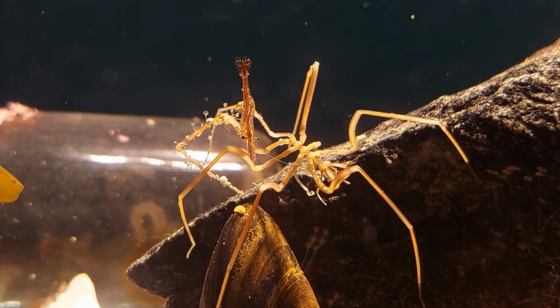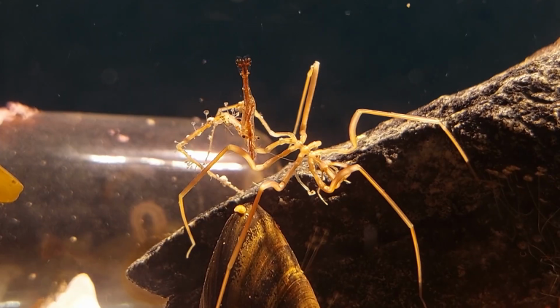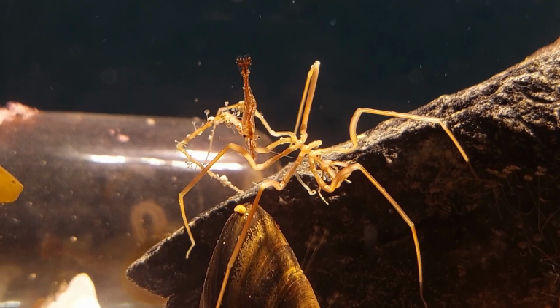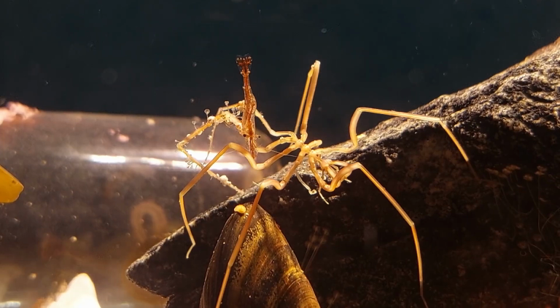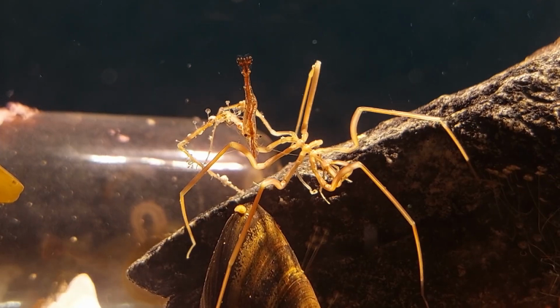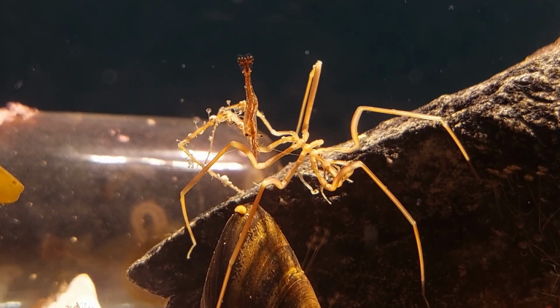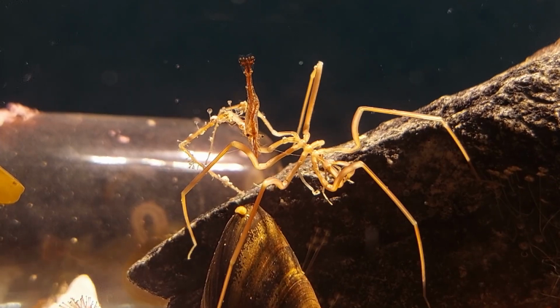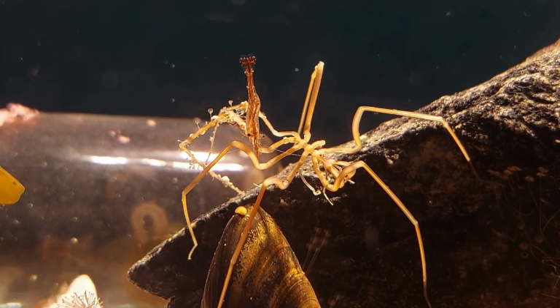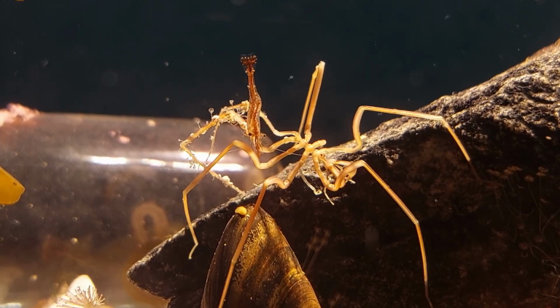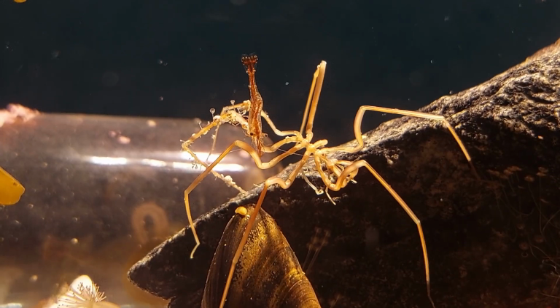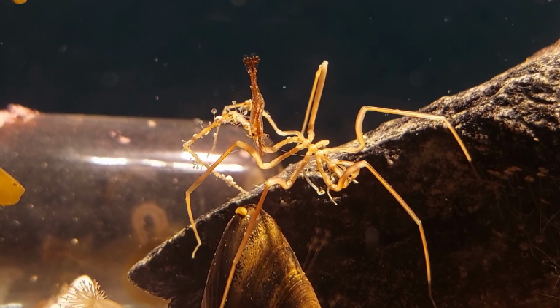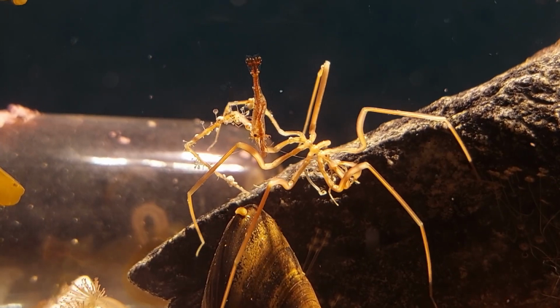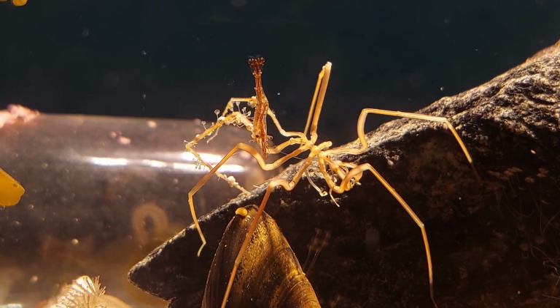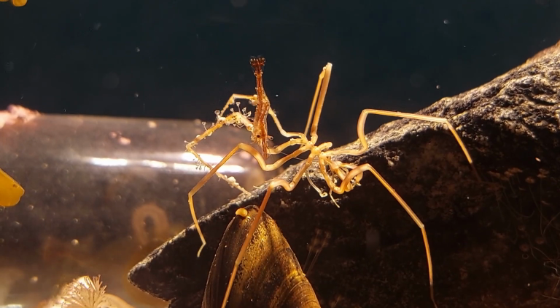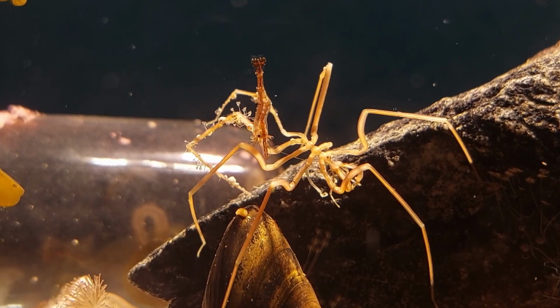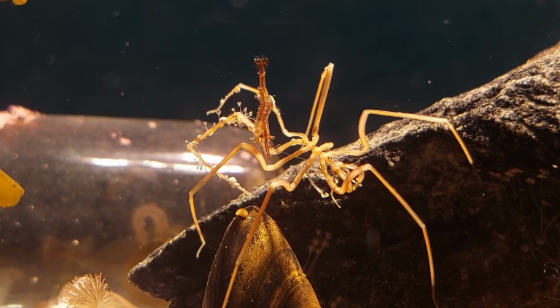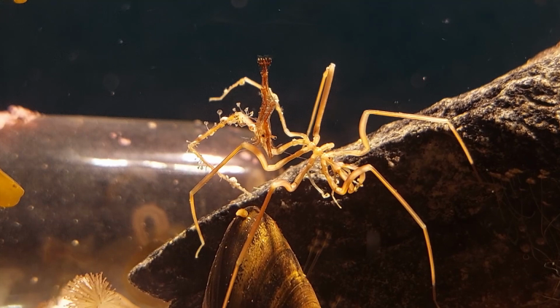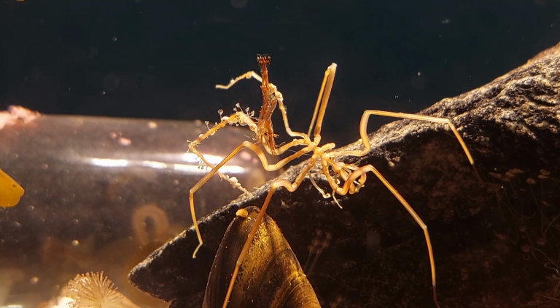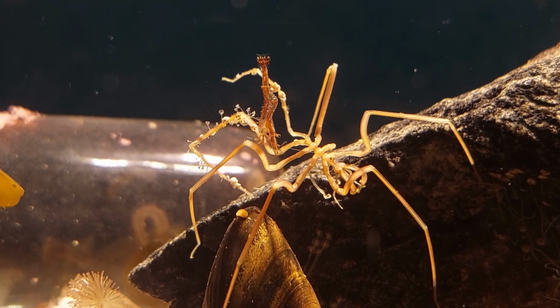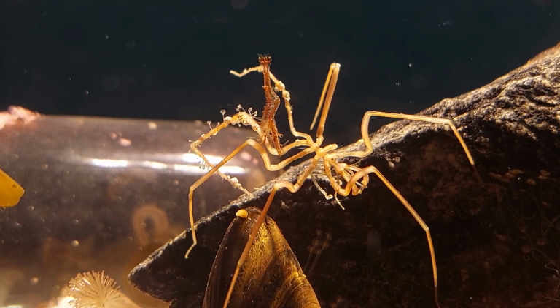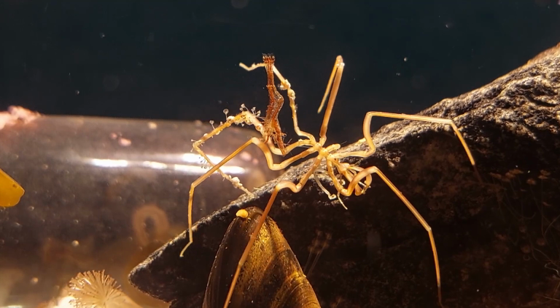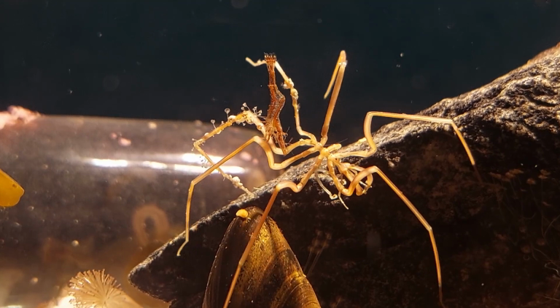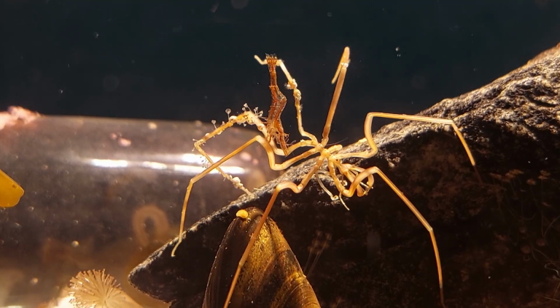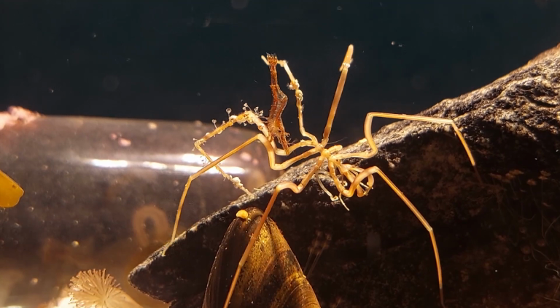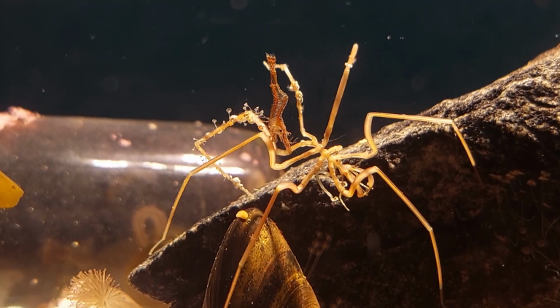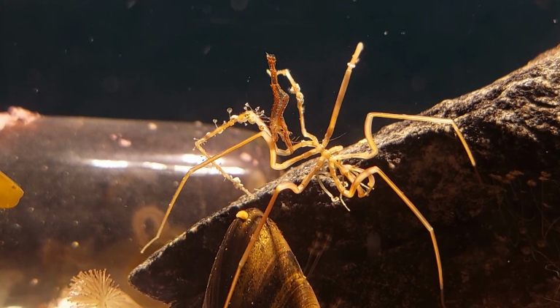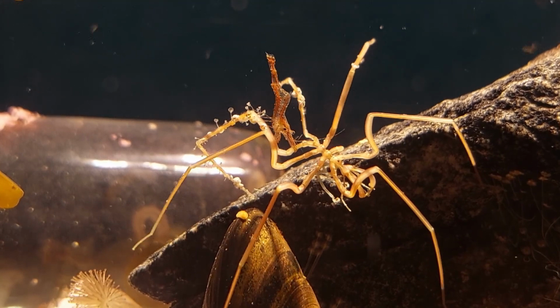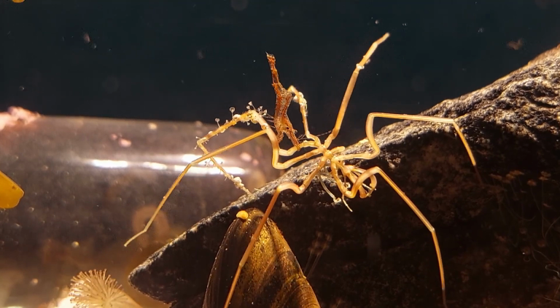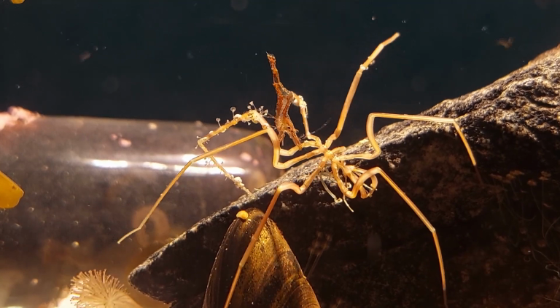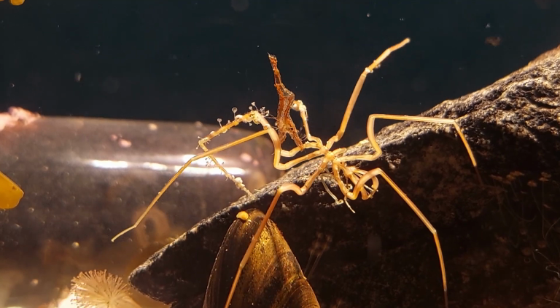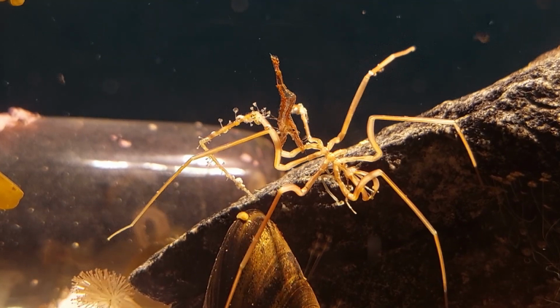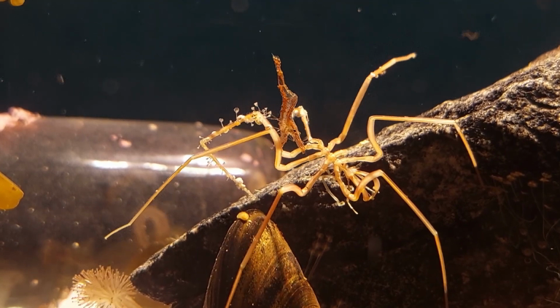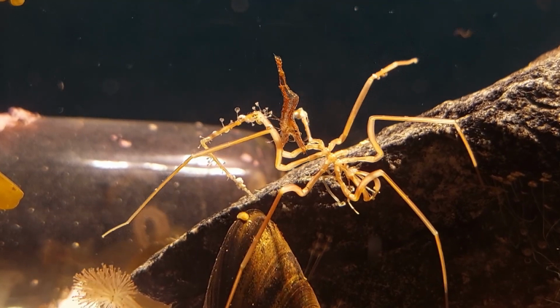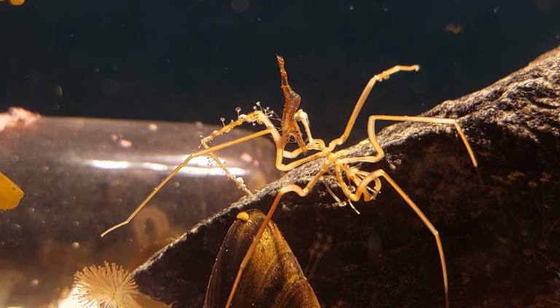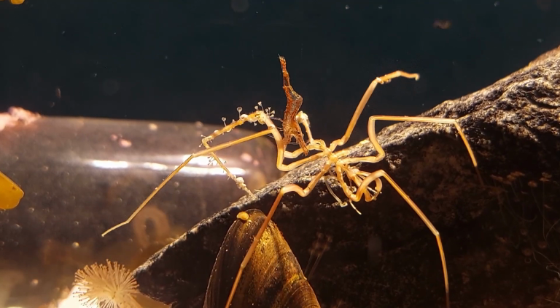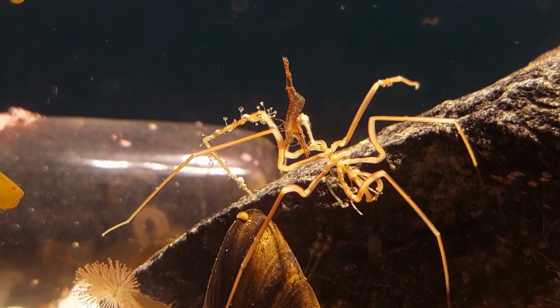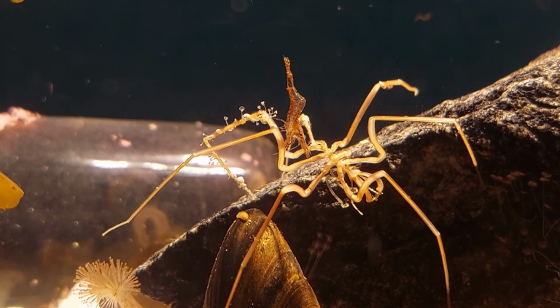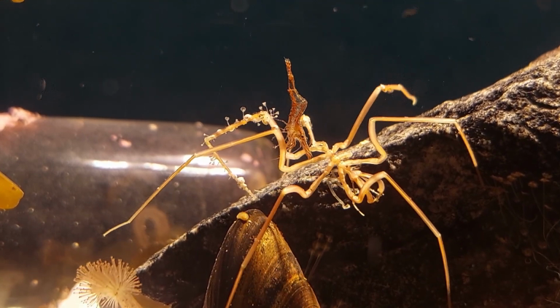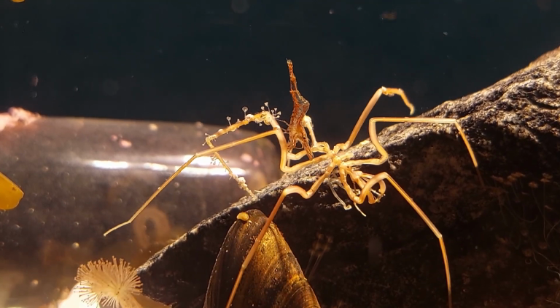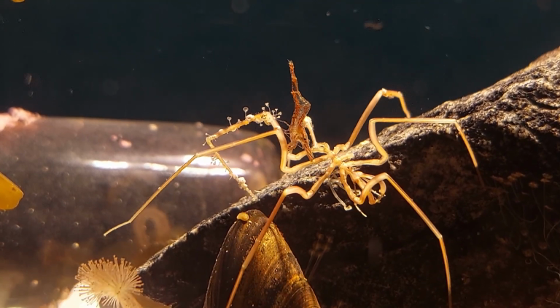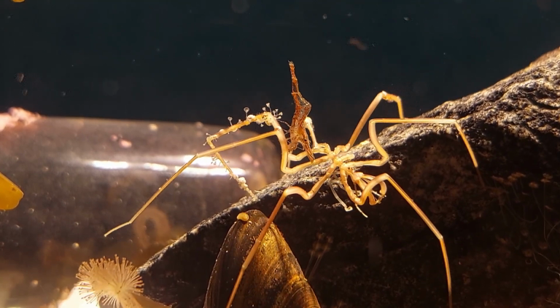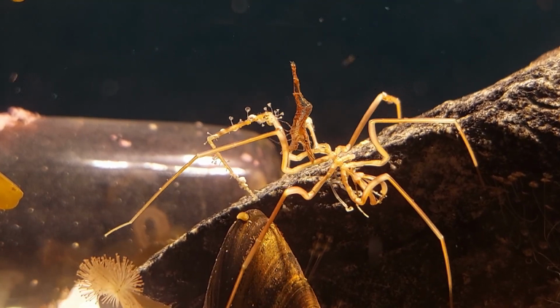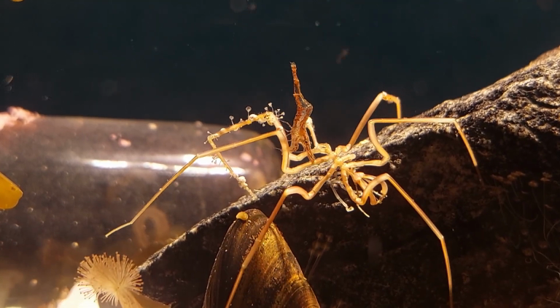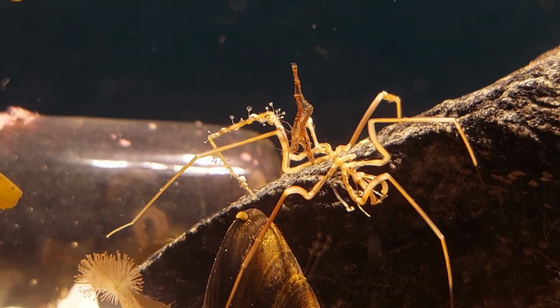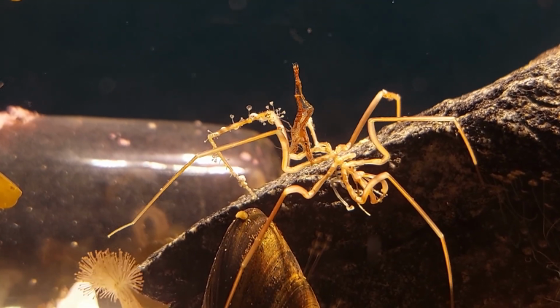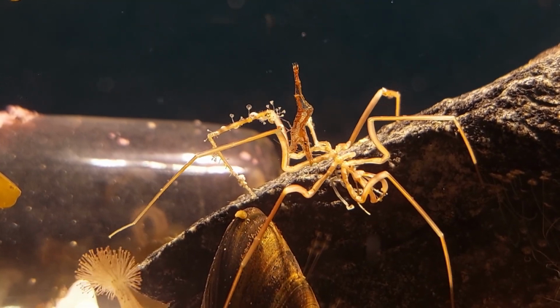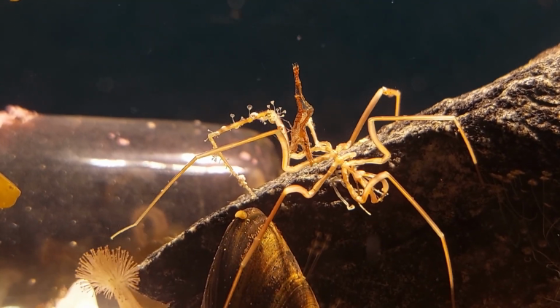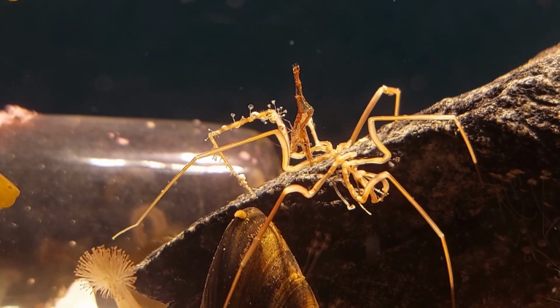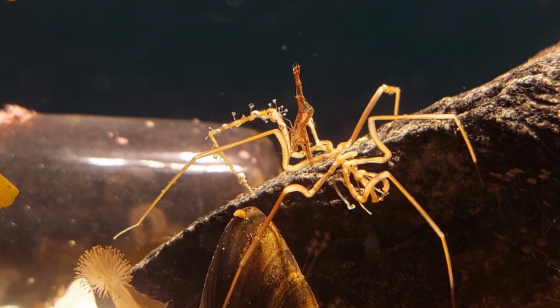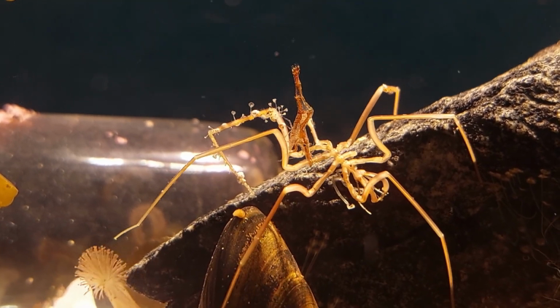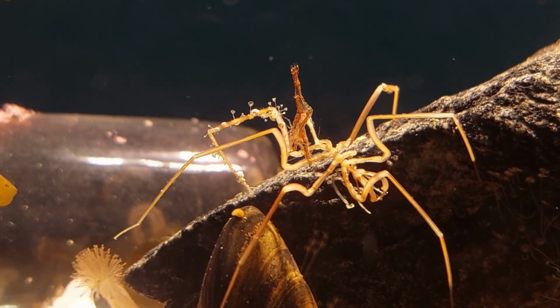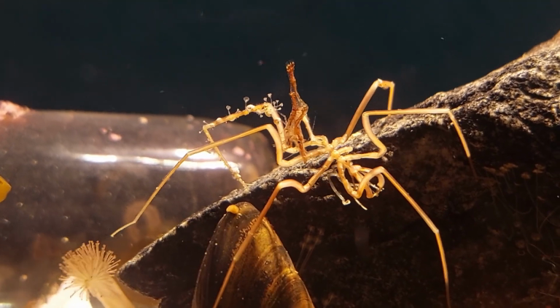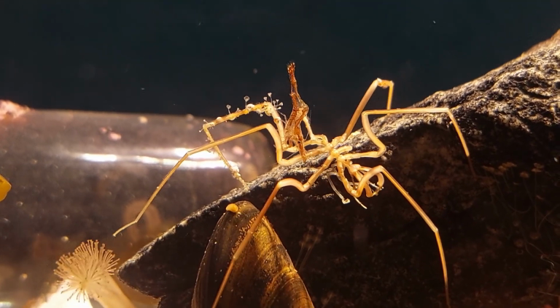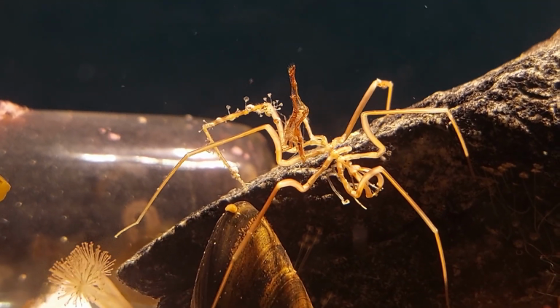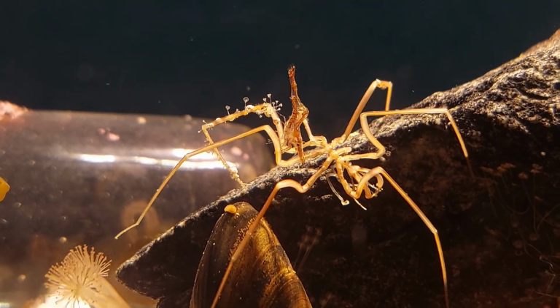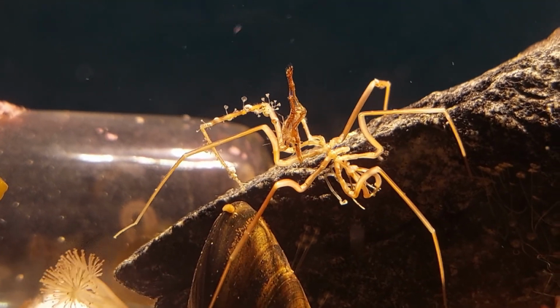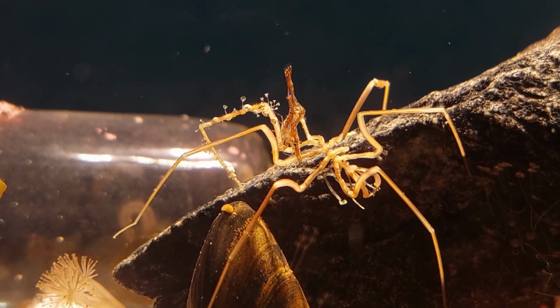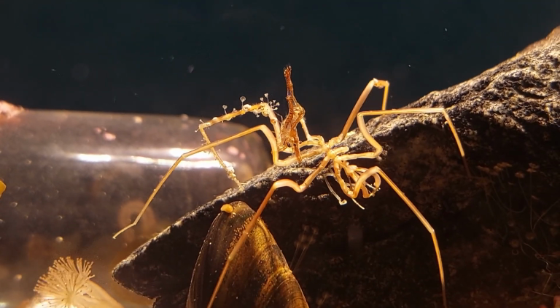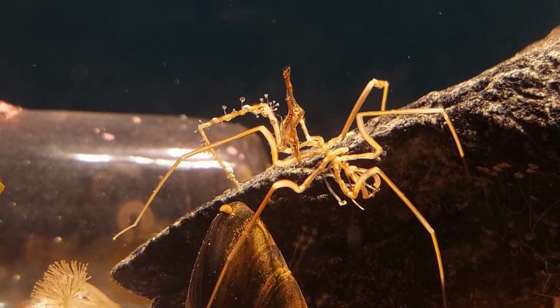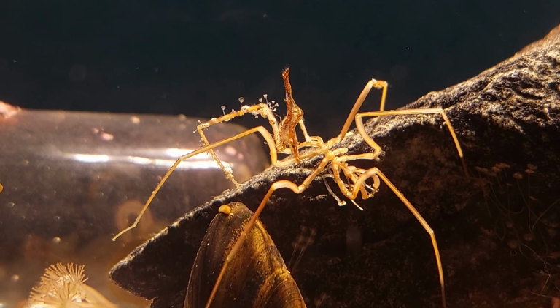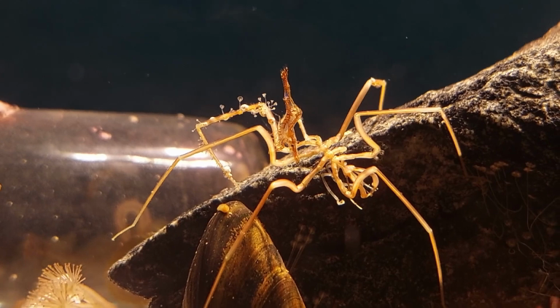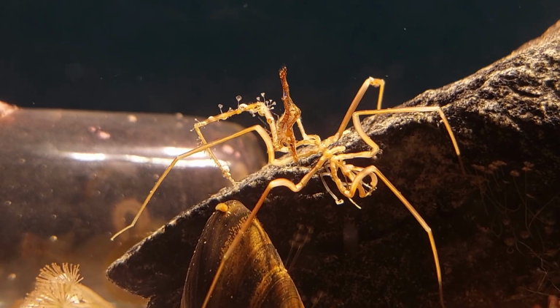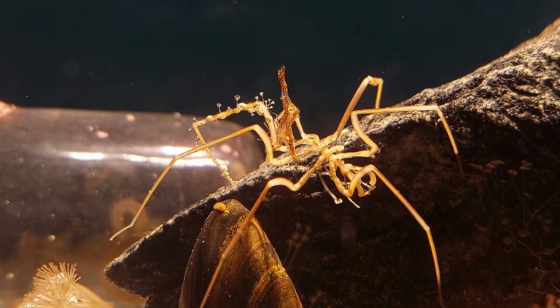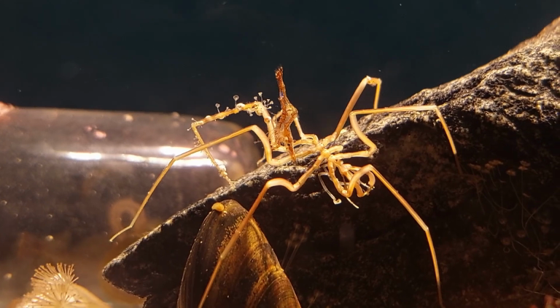If you want to see how this little tank project will turn out in the future, please subscribe to my channel and click the notification bell to make sure you'll see when I upload a new video.